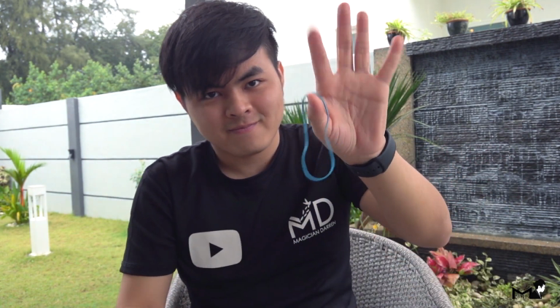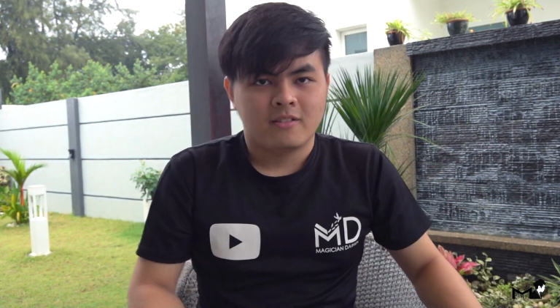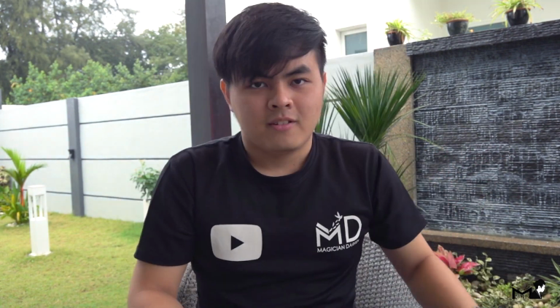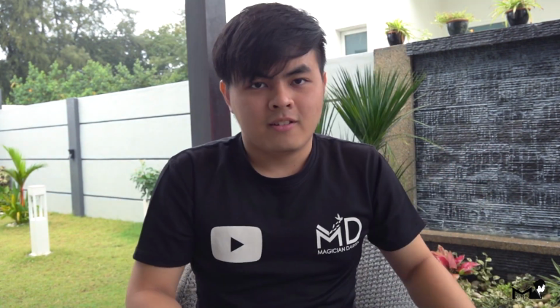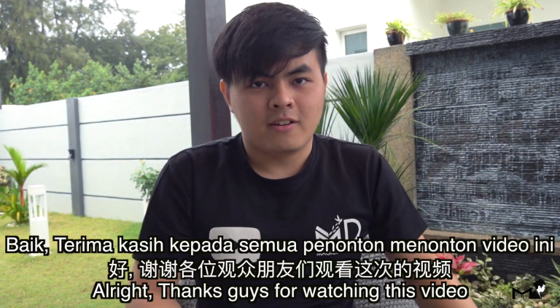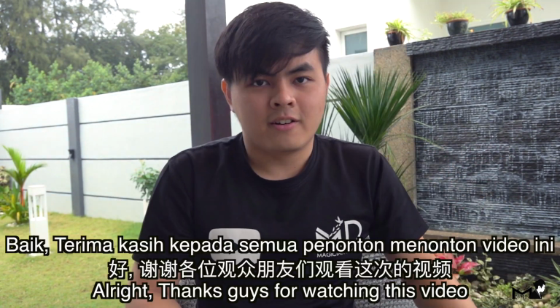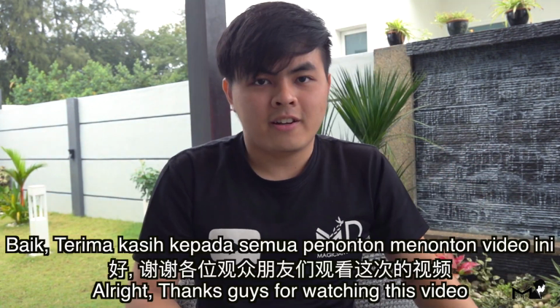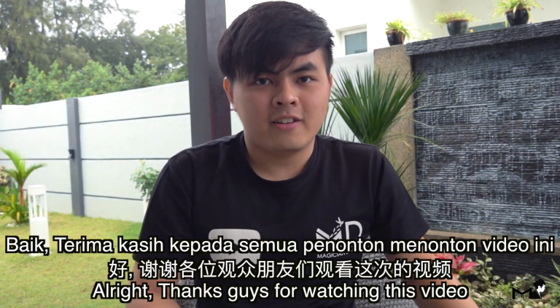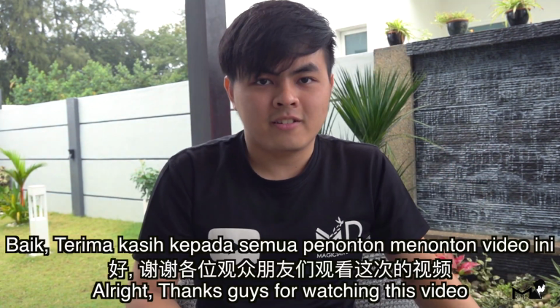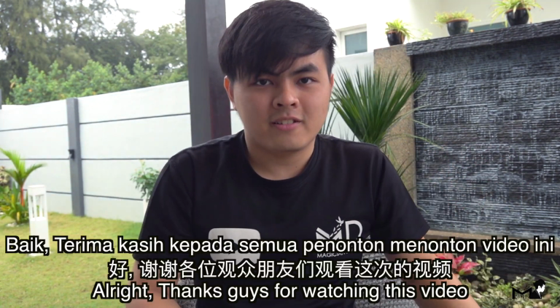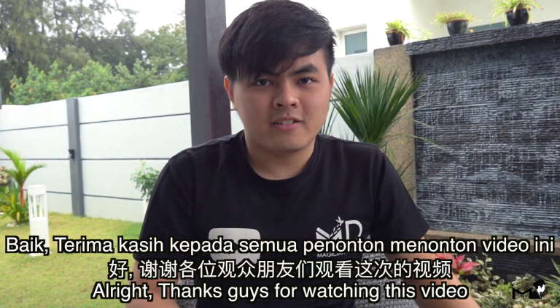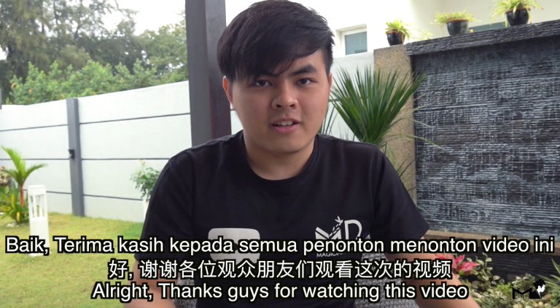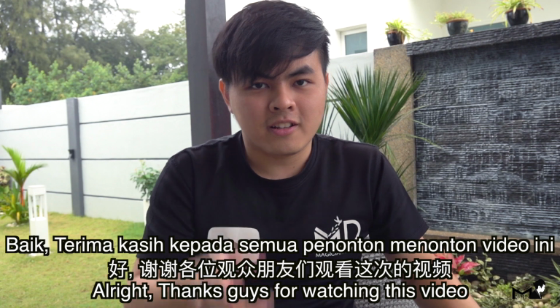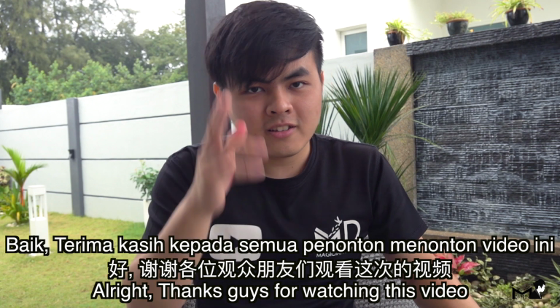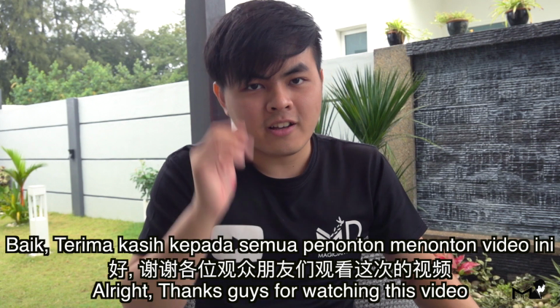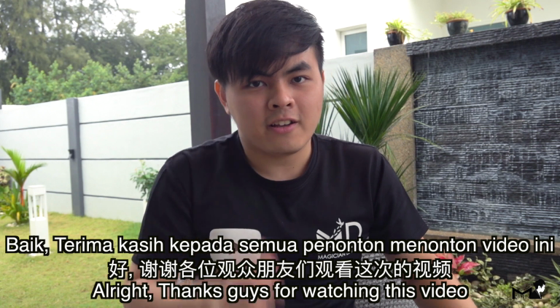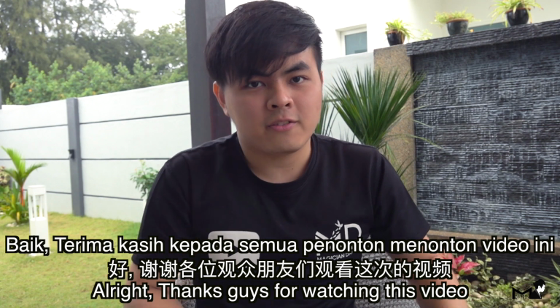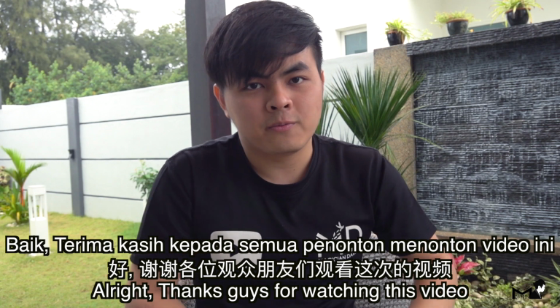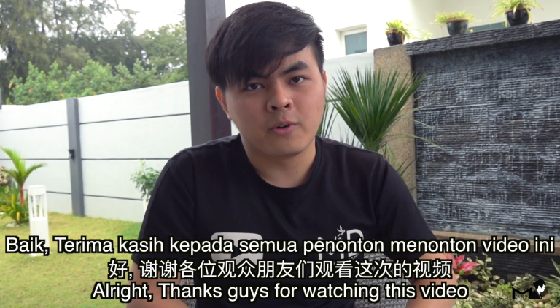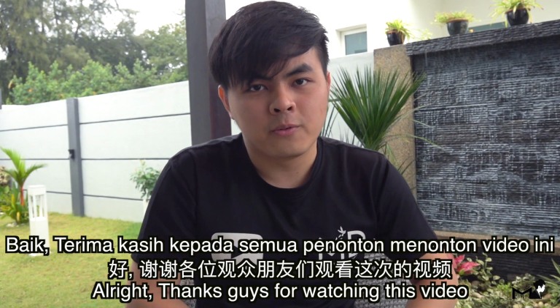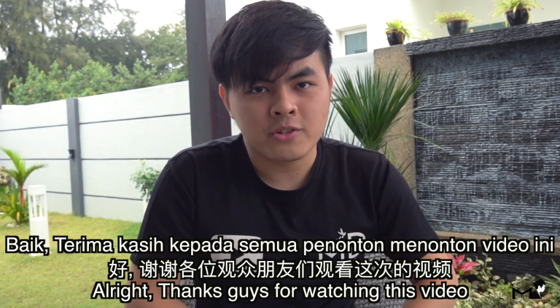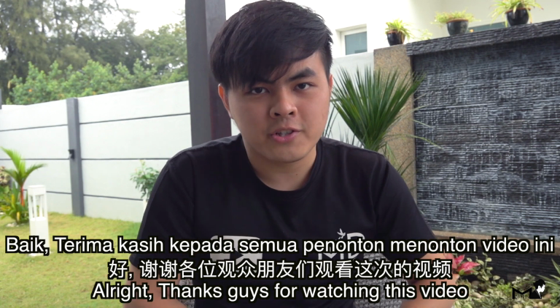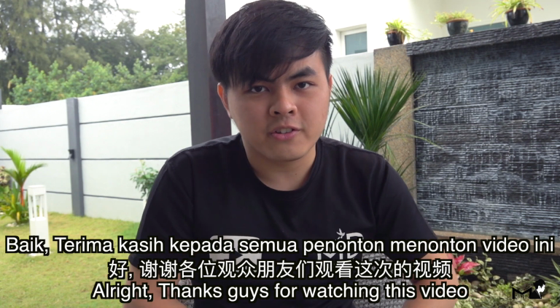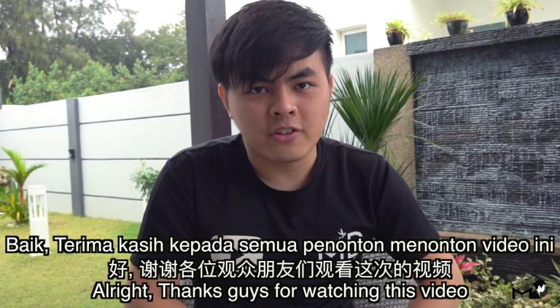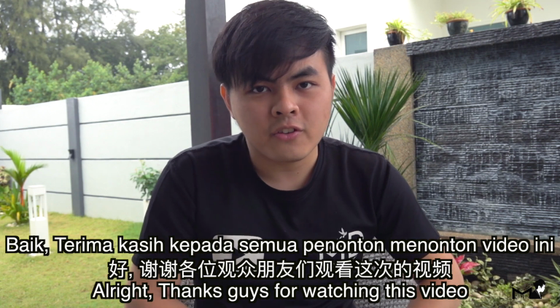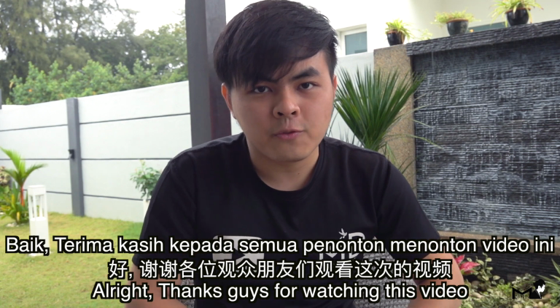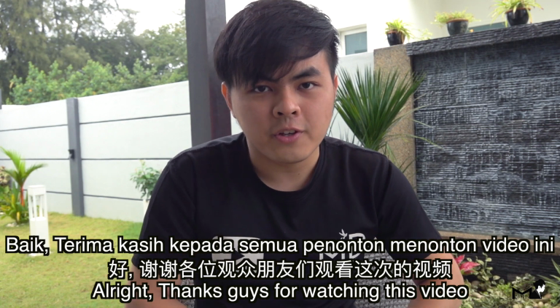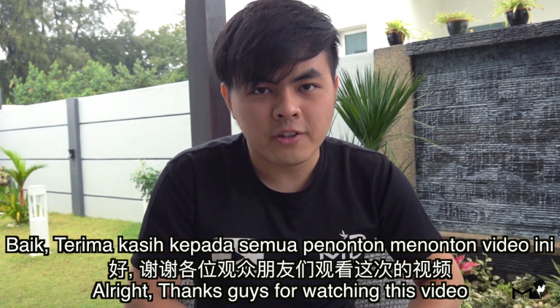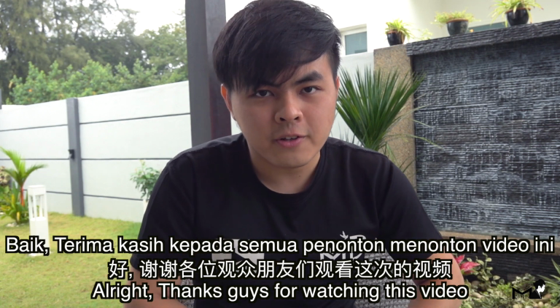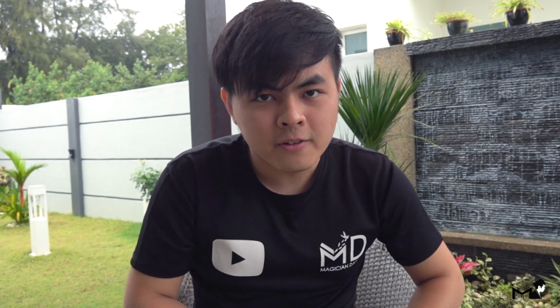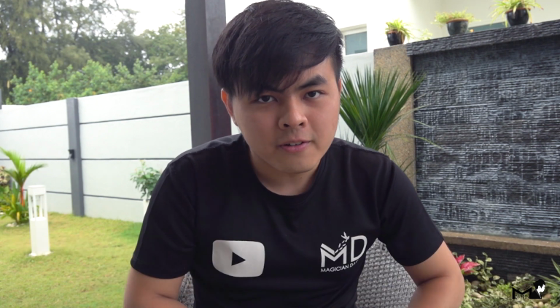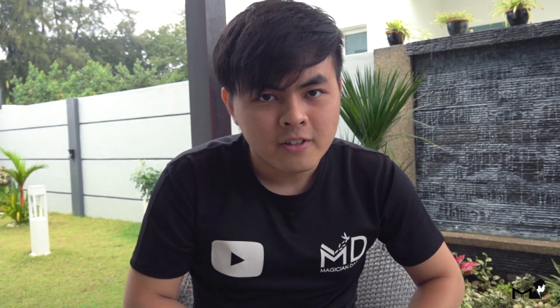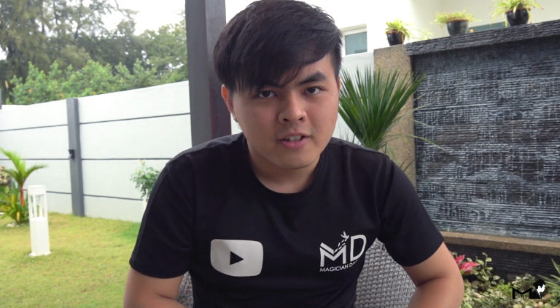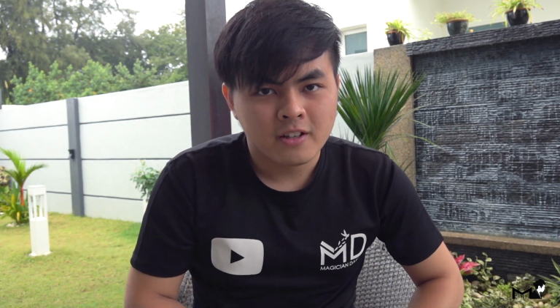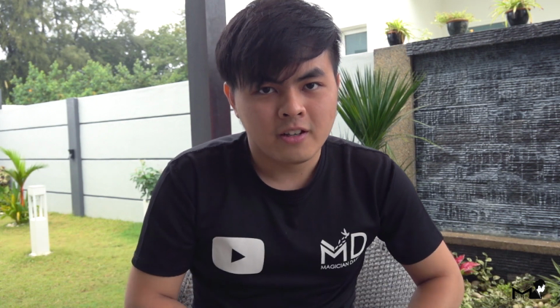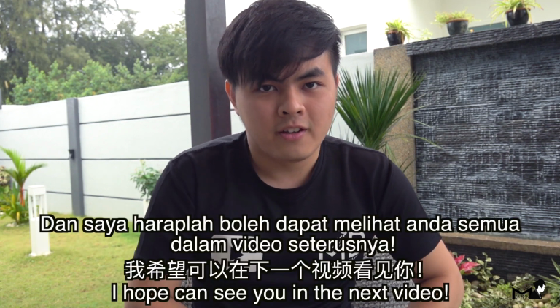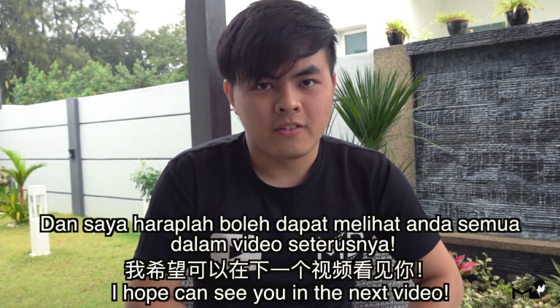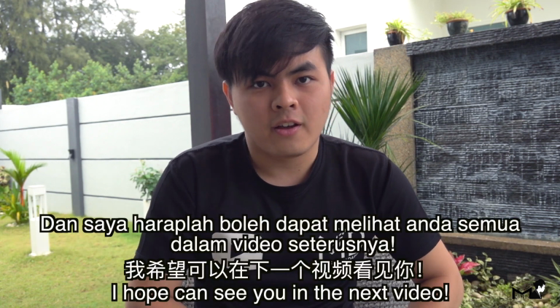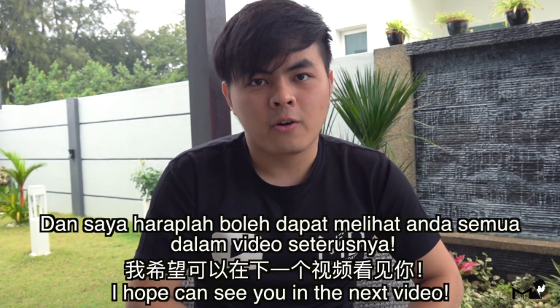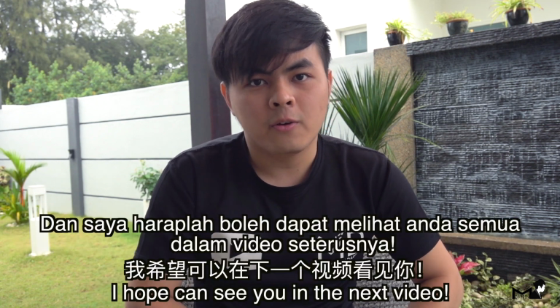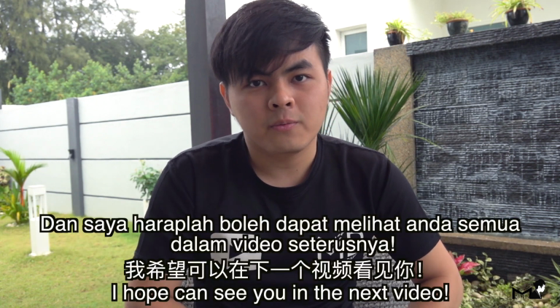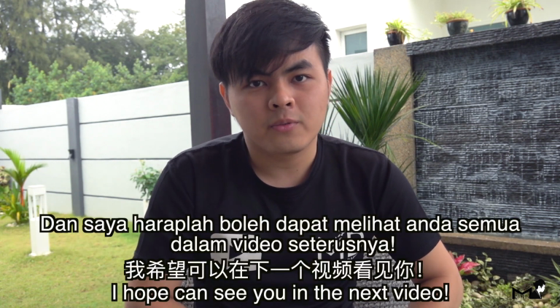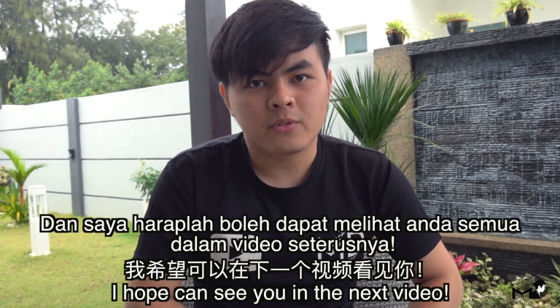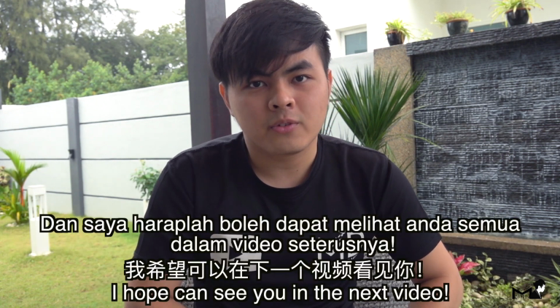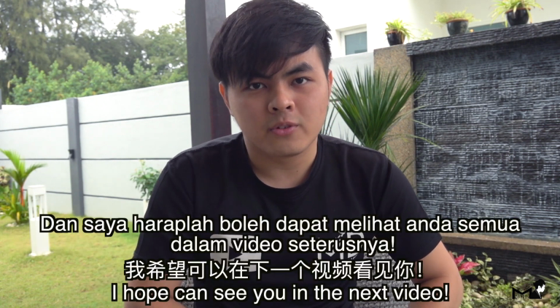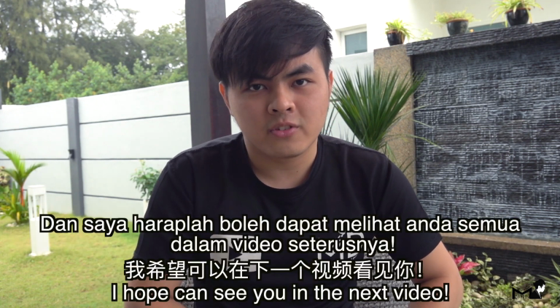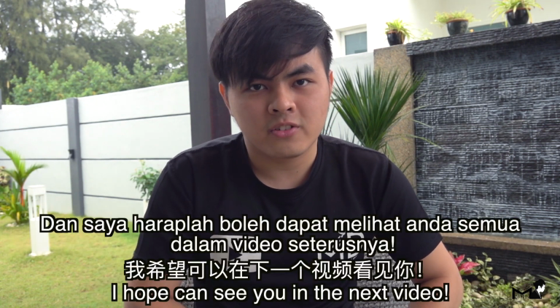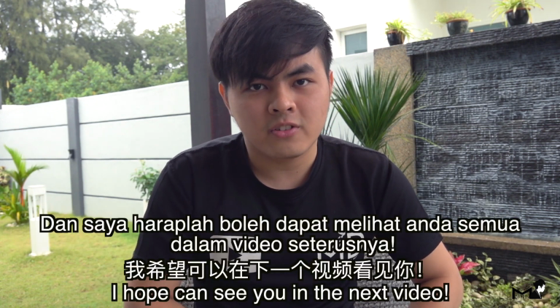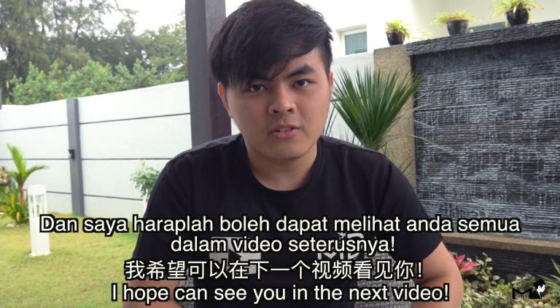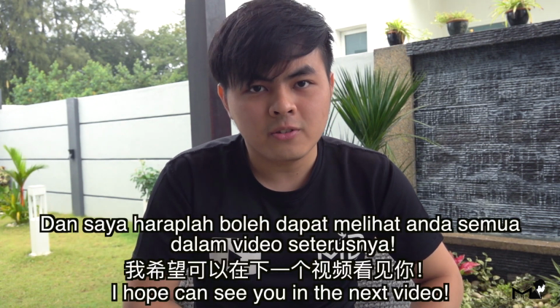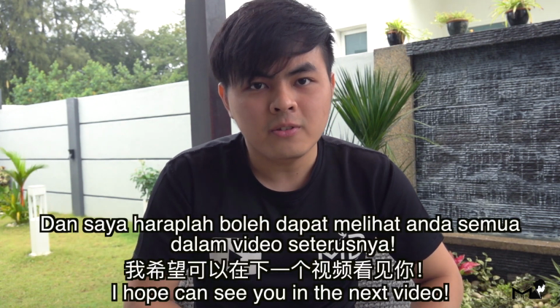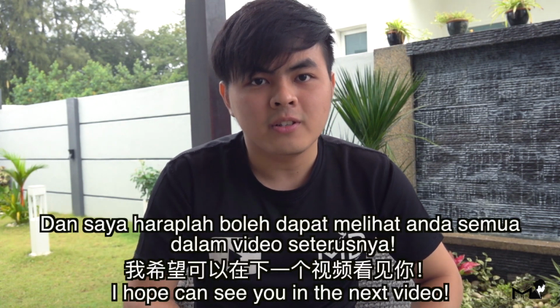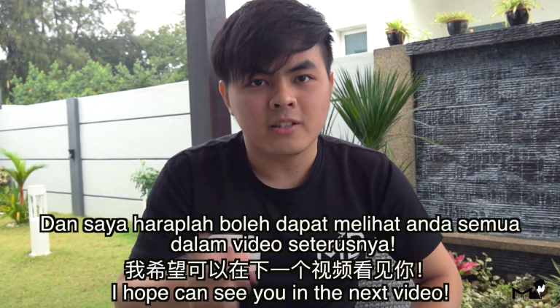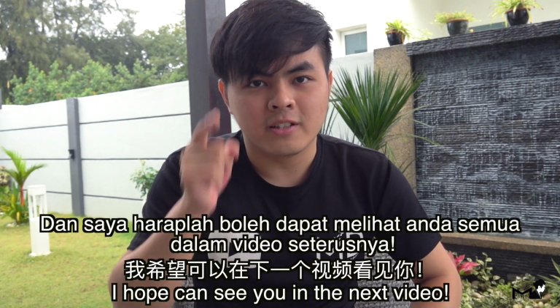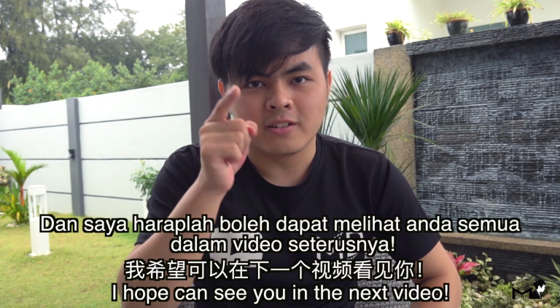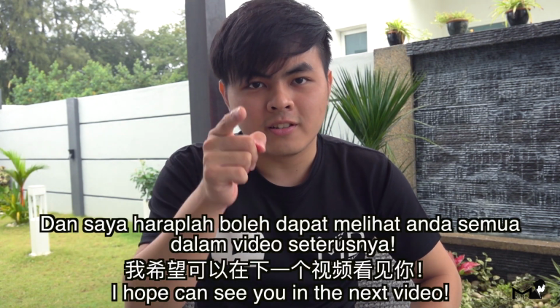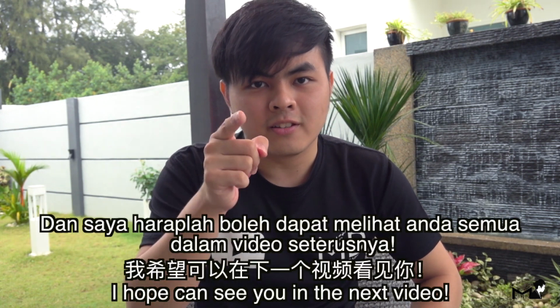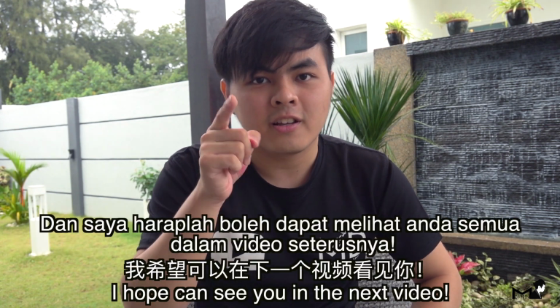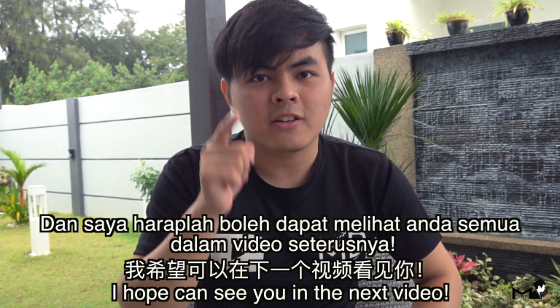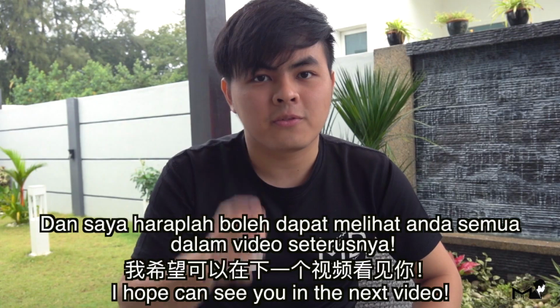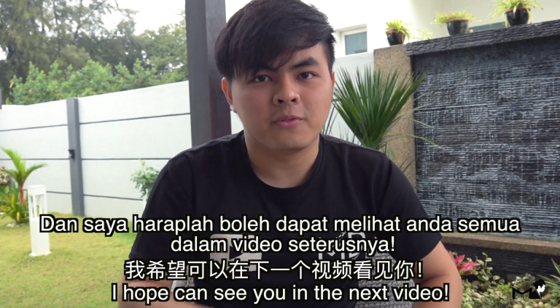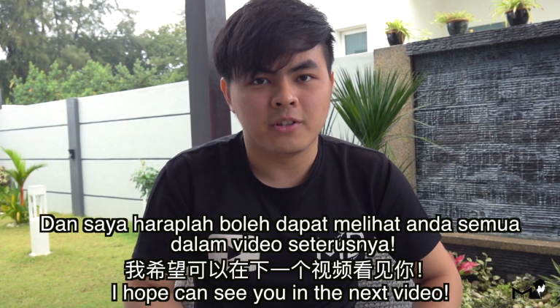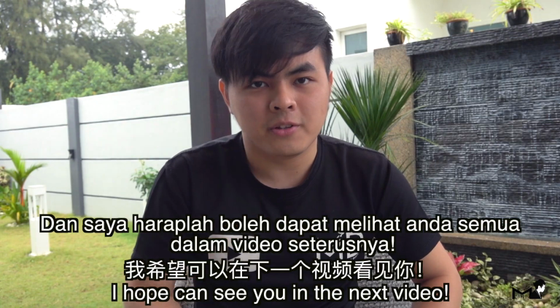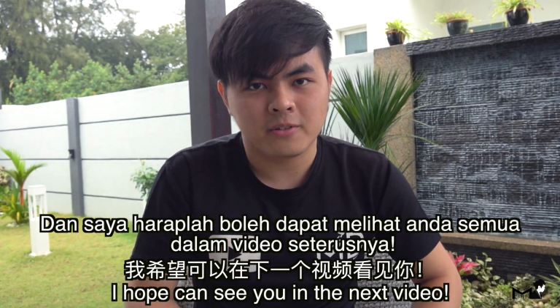Thanks guys for watching this video. I hope to see you in the next video.